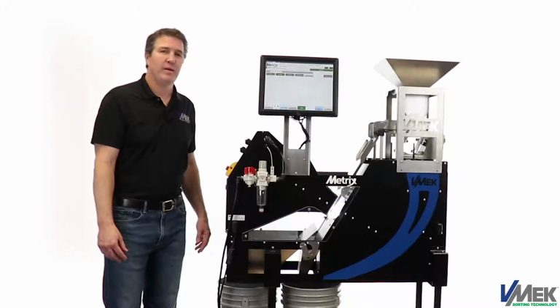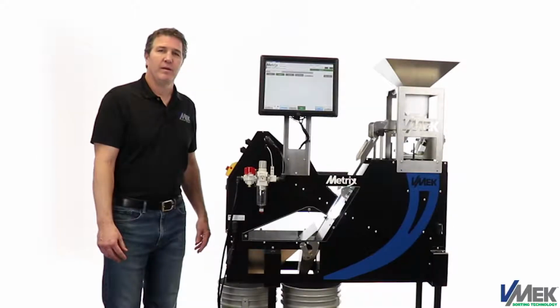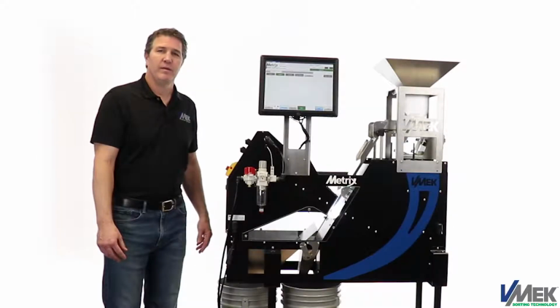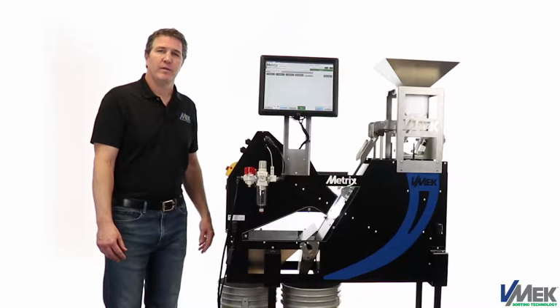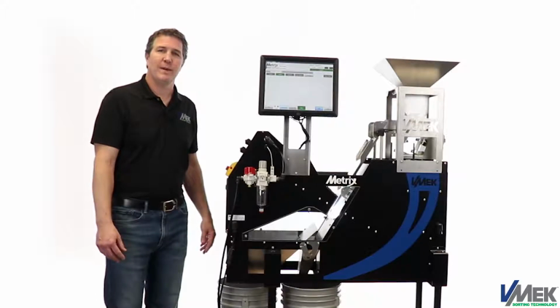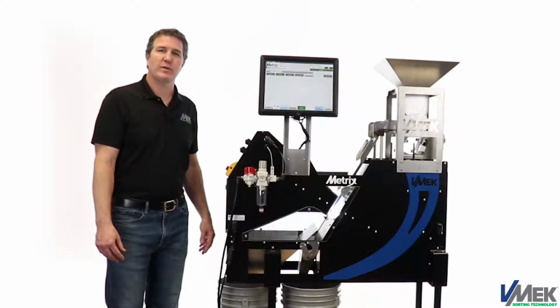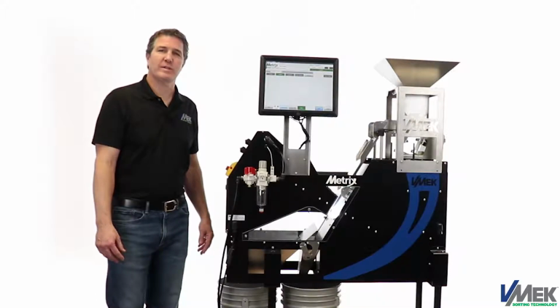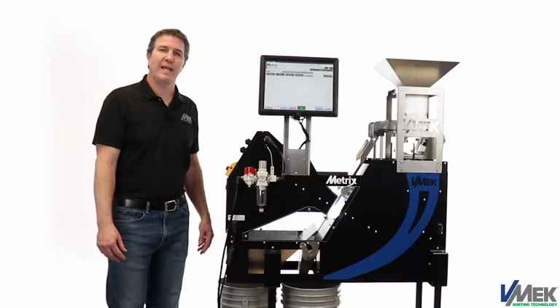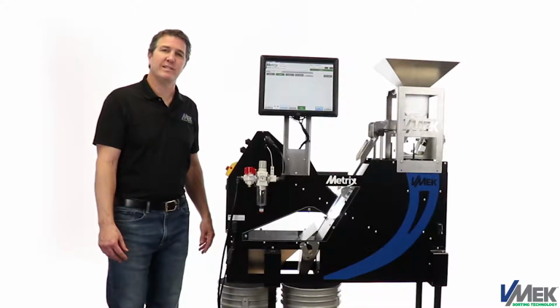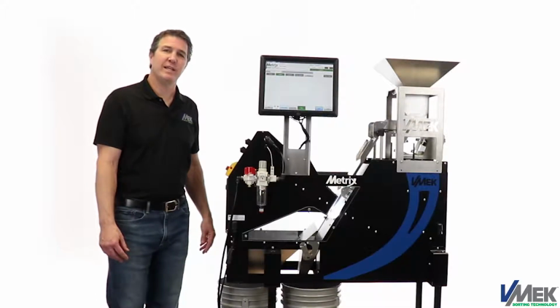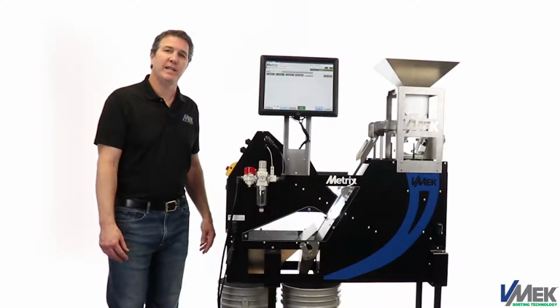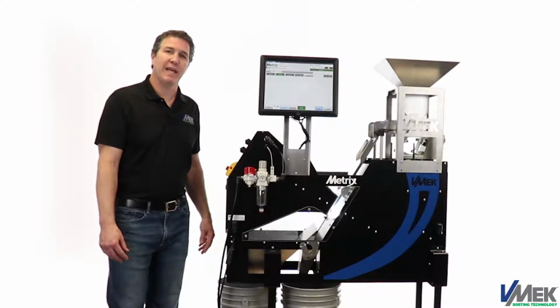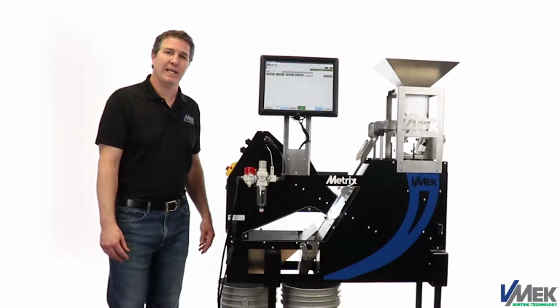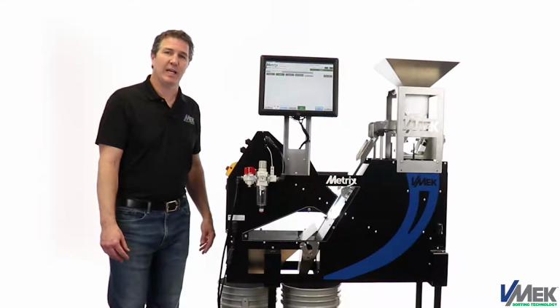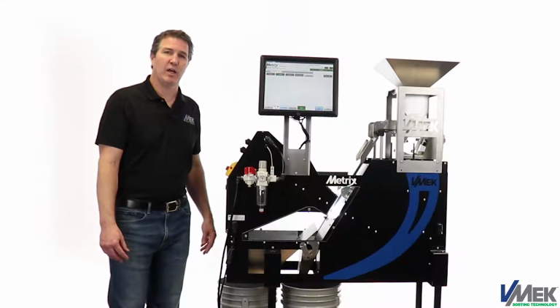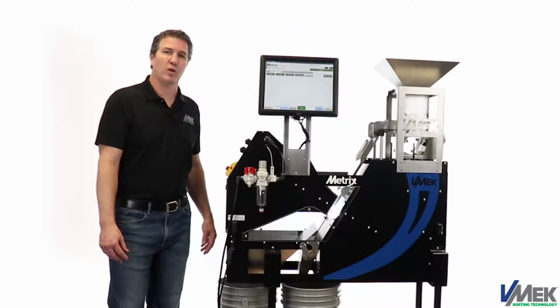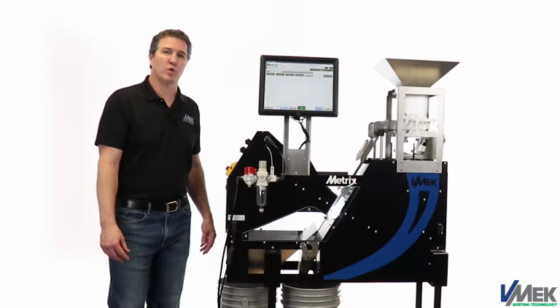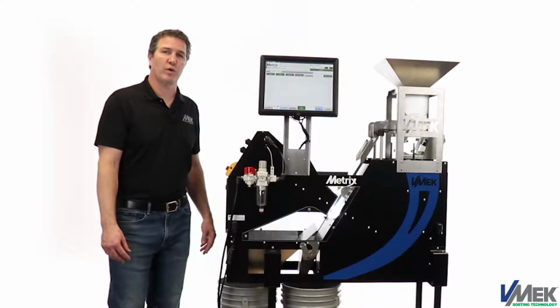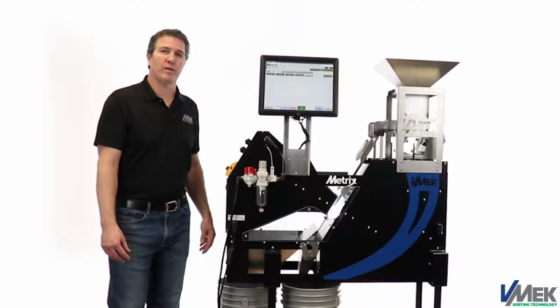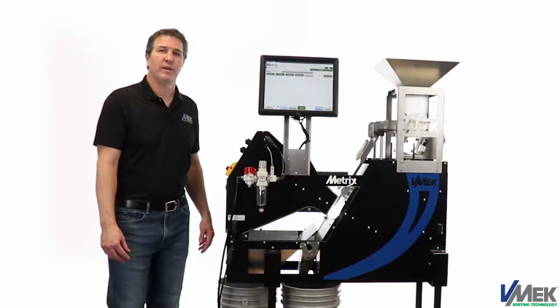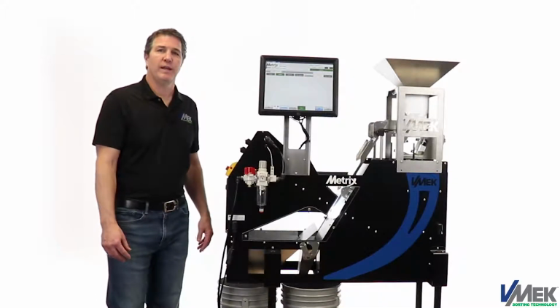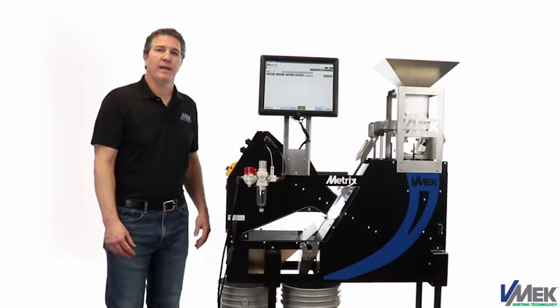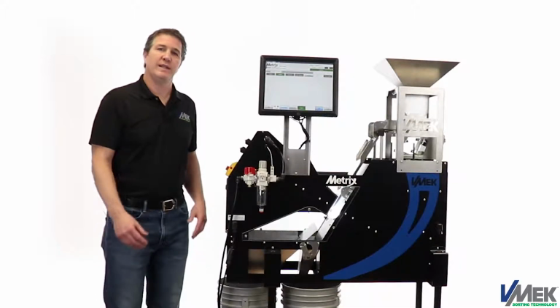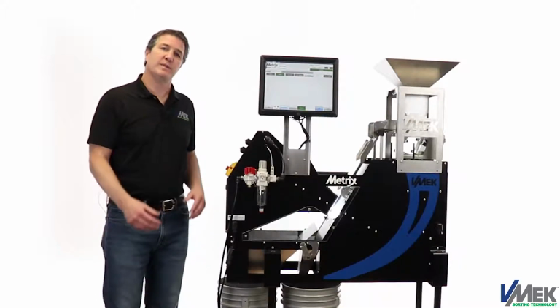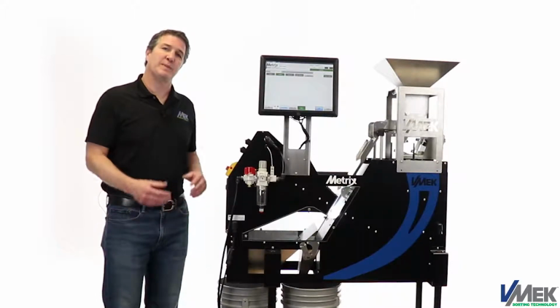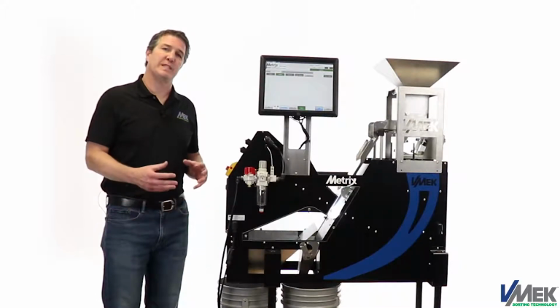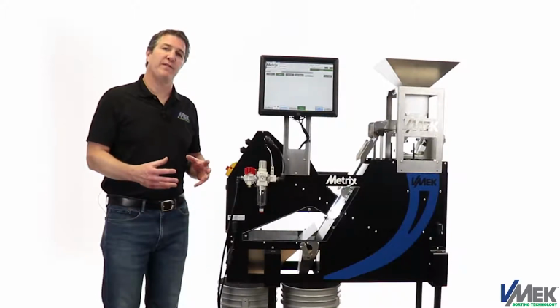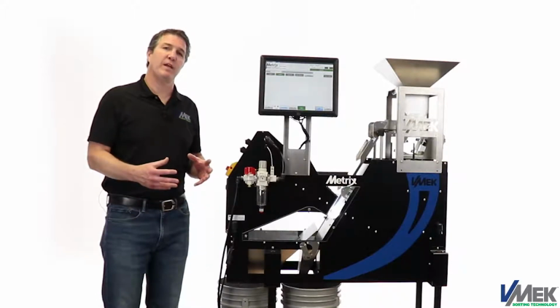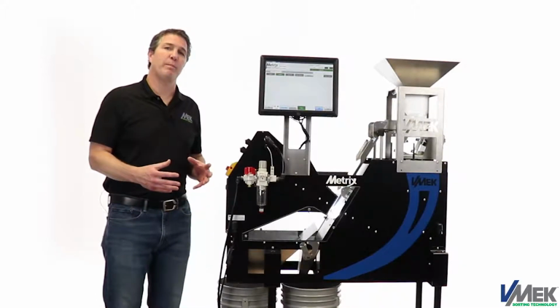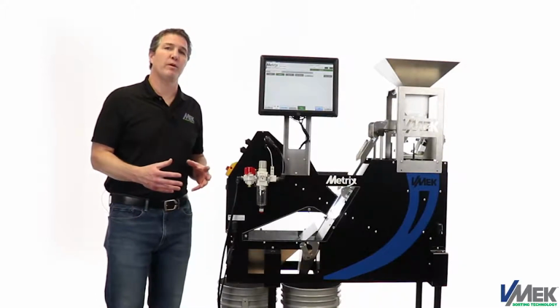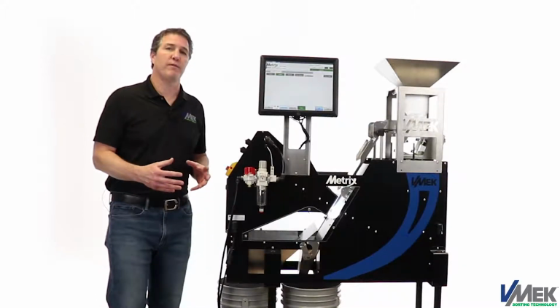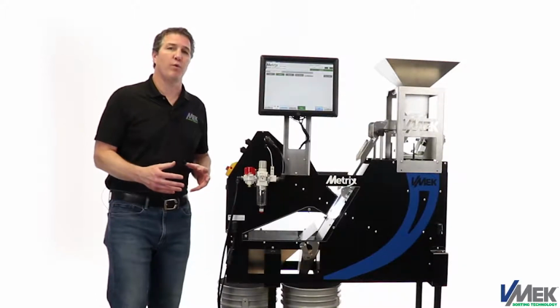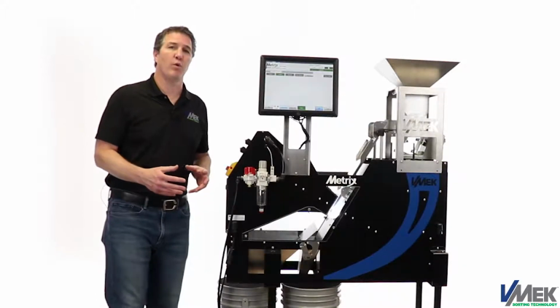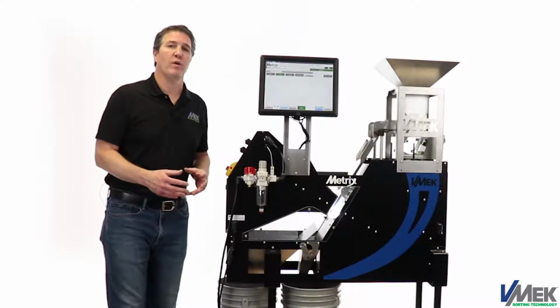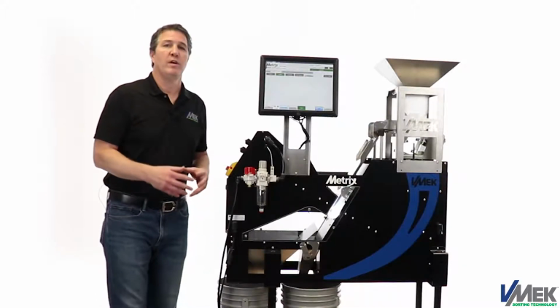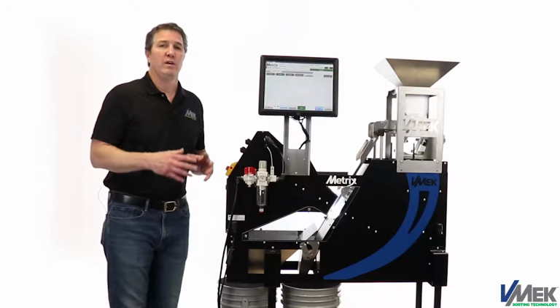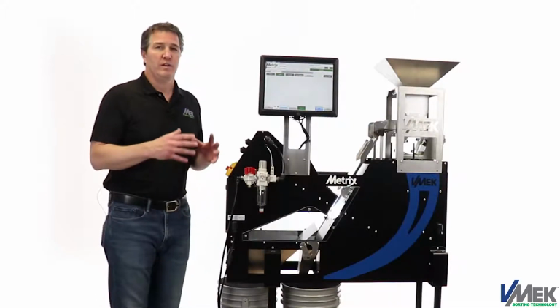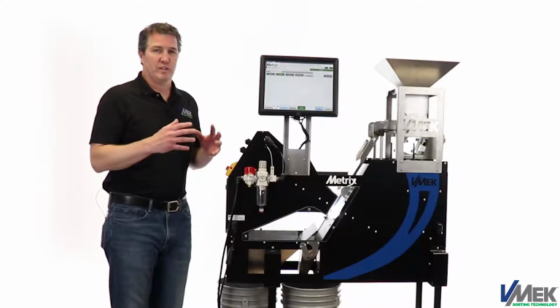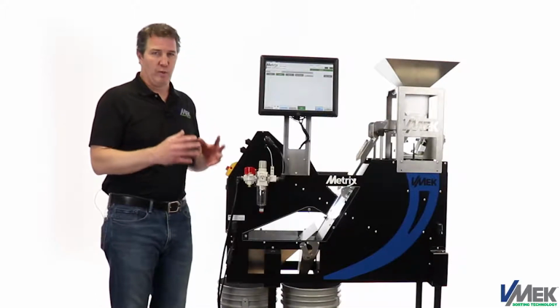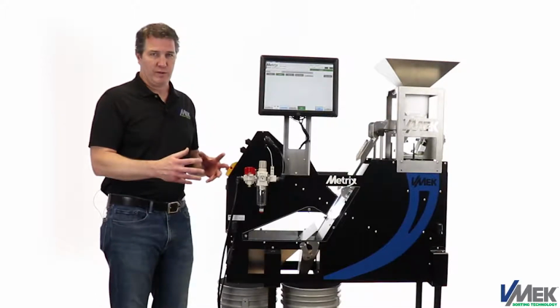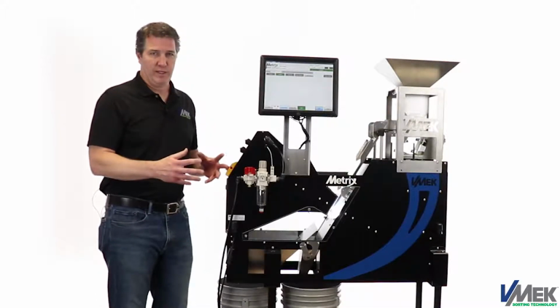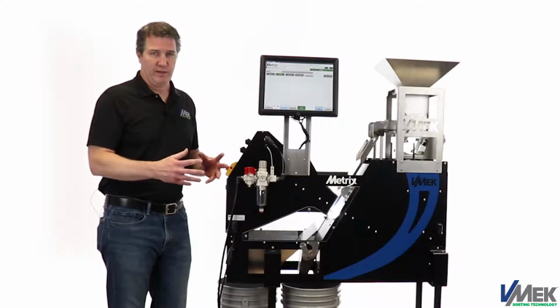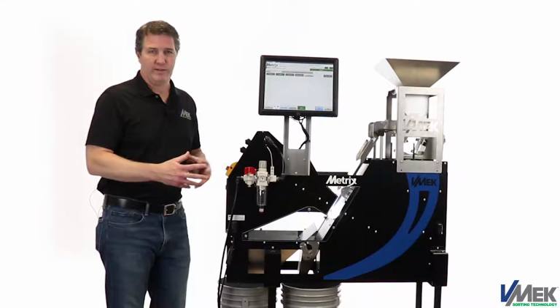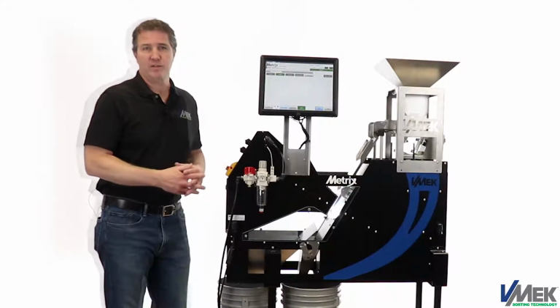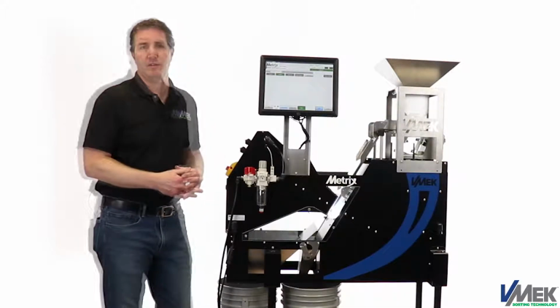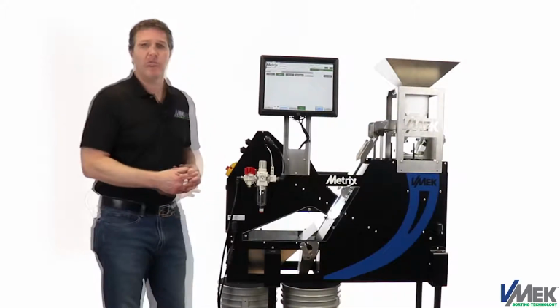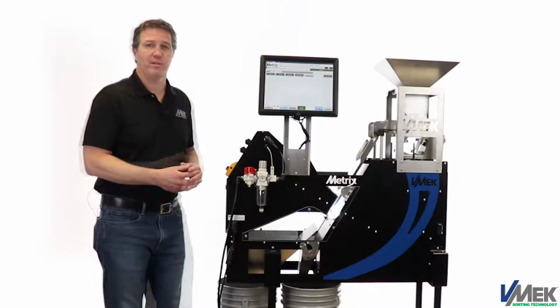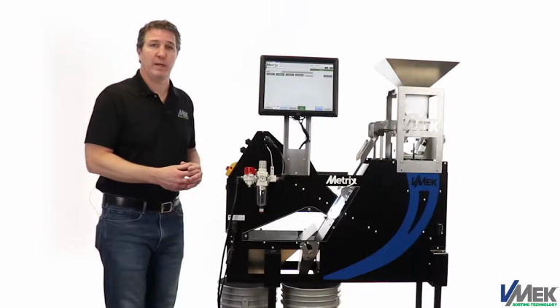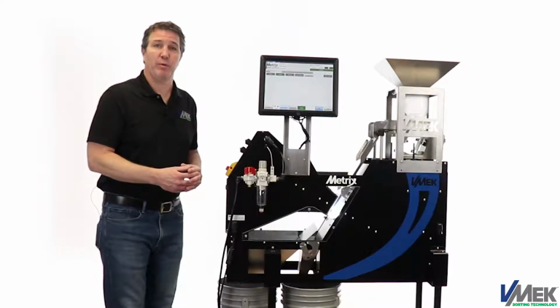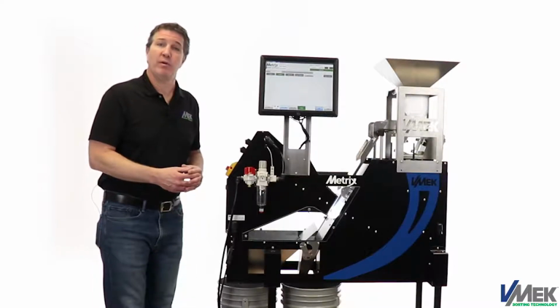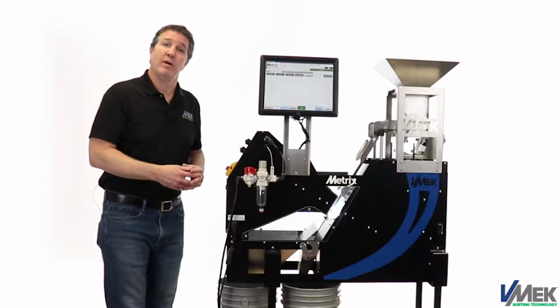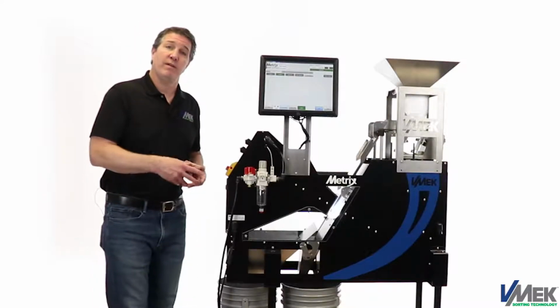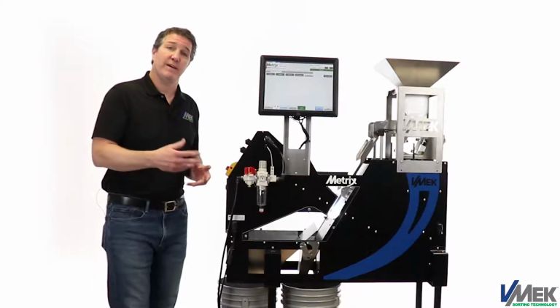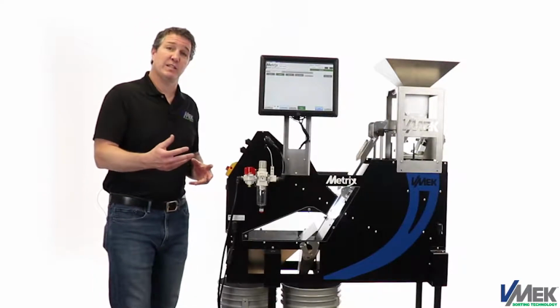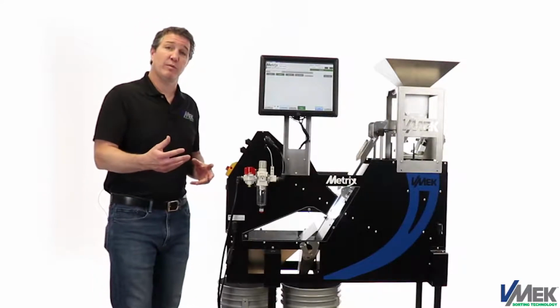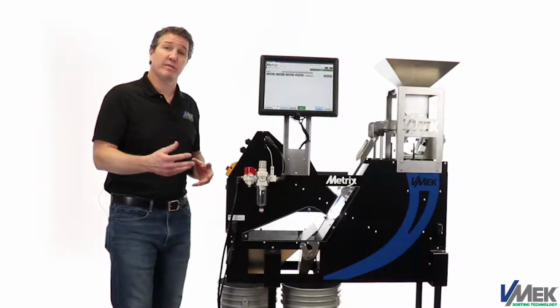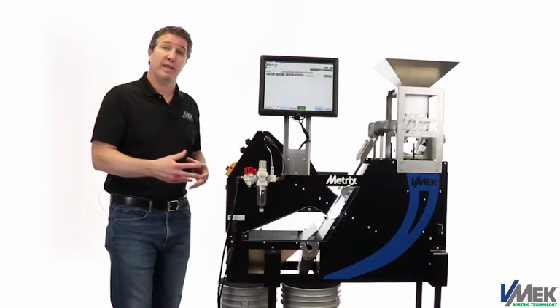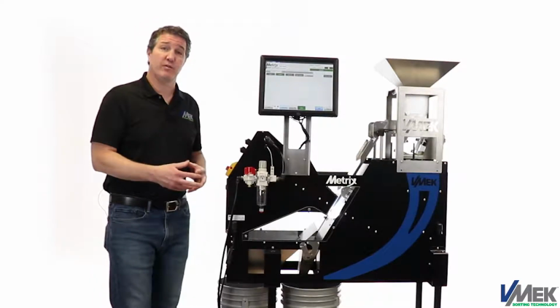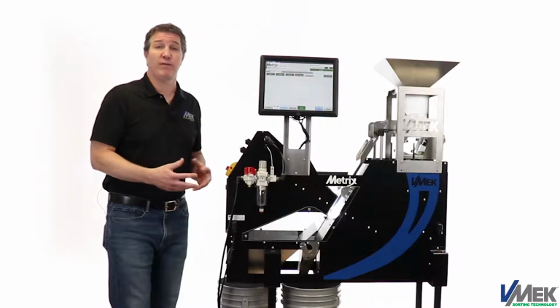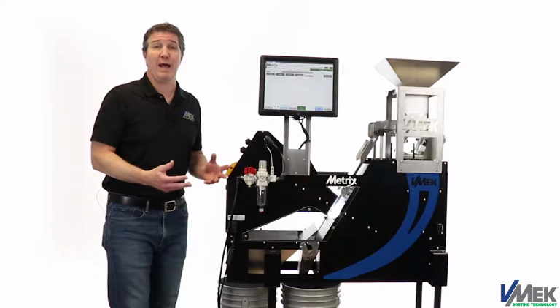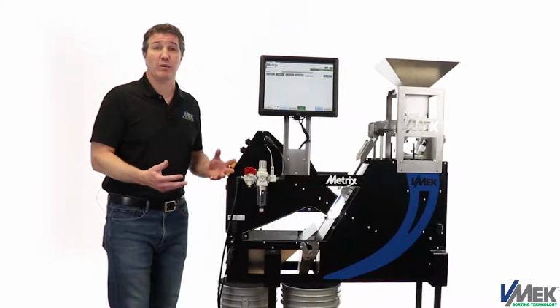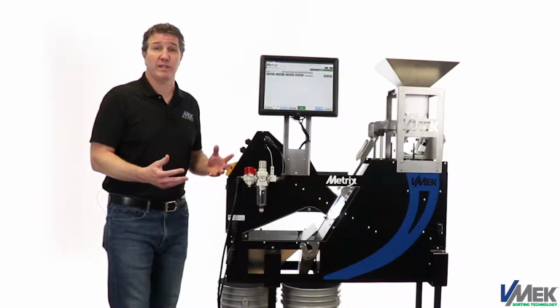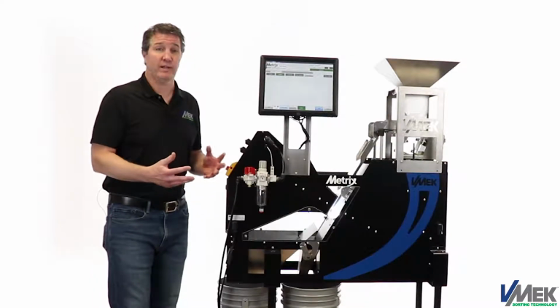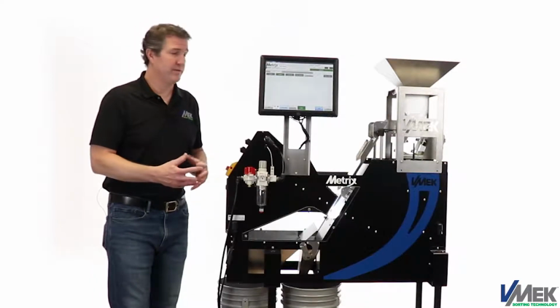The Metrix HD Analytic Color Sorter is specifically built for small seeds, for example vegetable seeds or flower seeds.